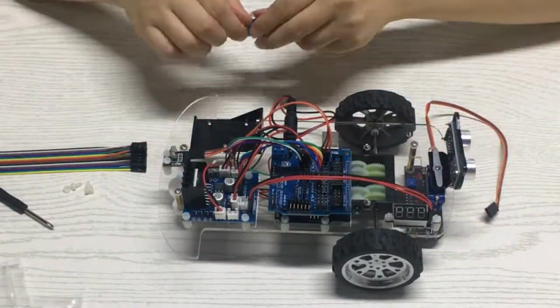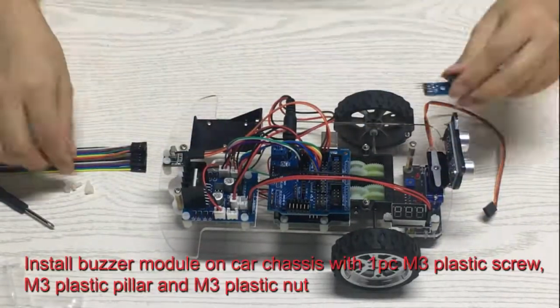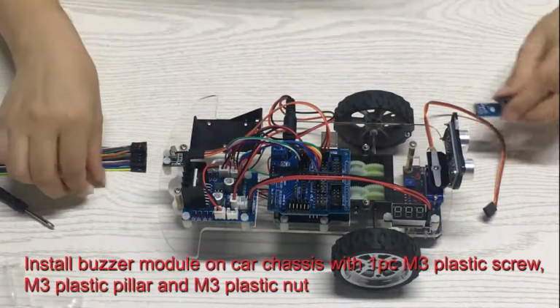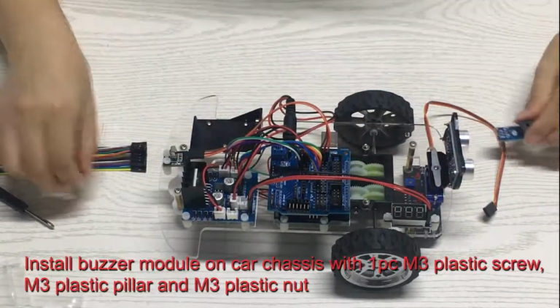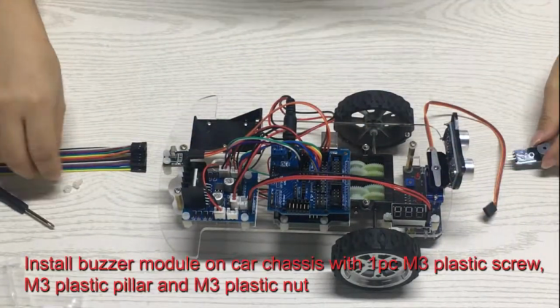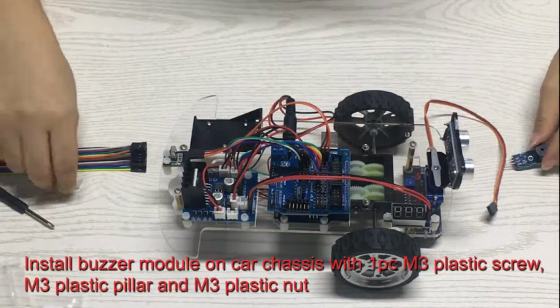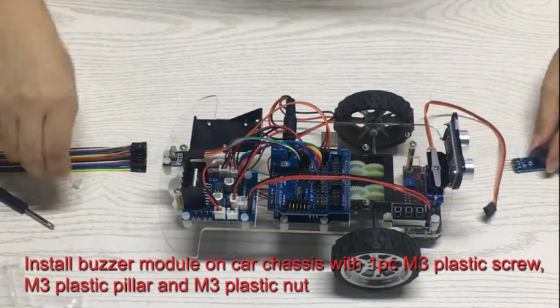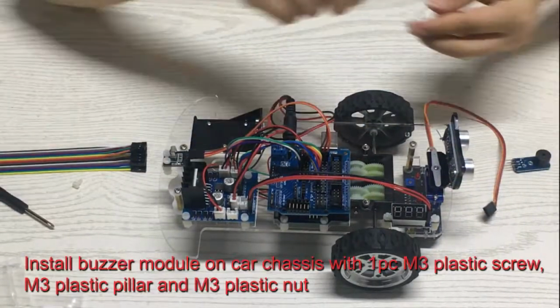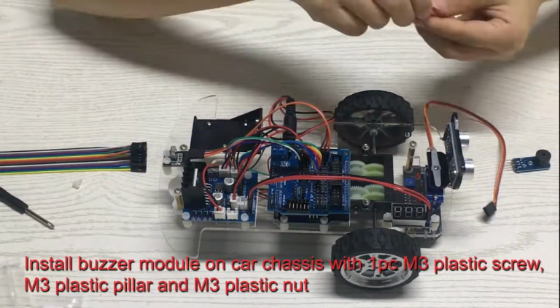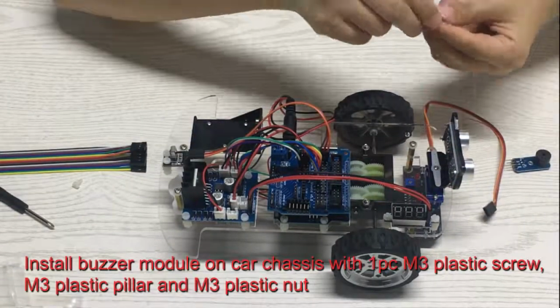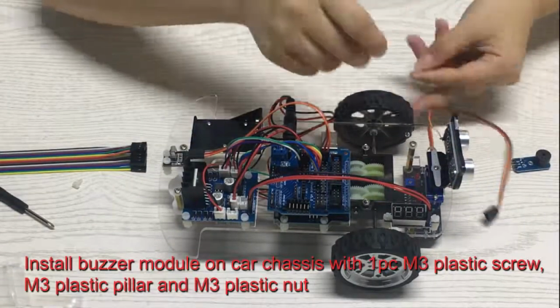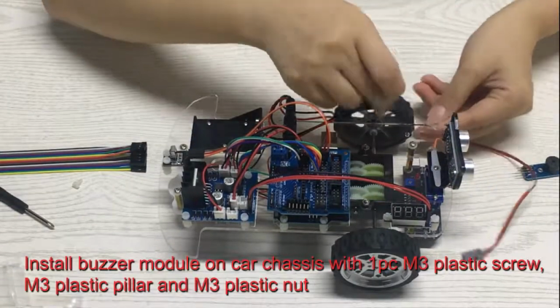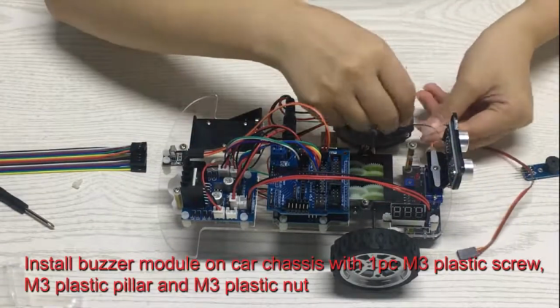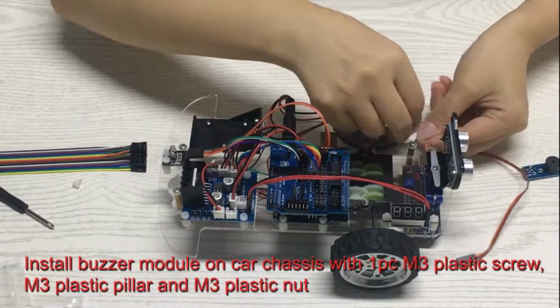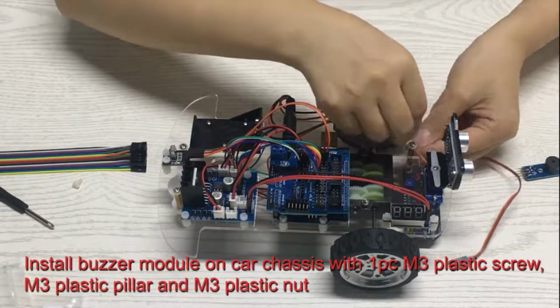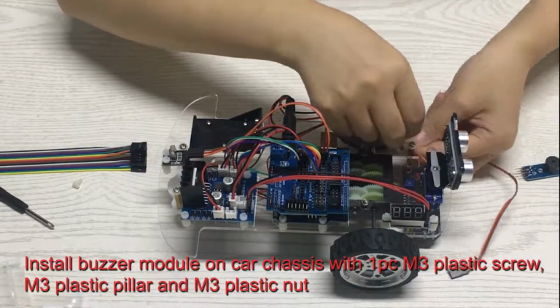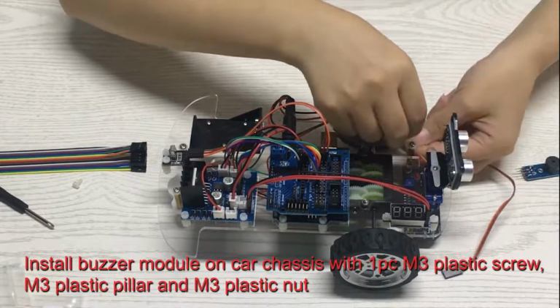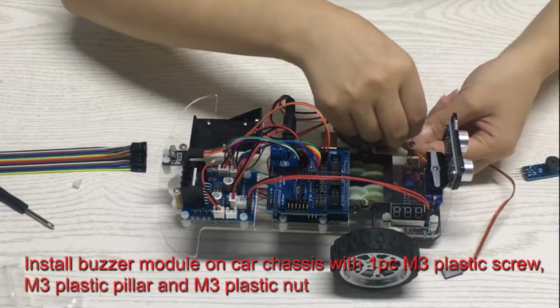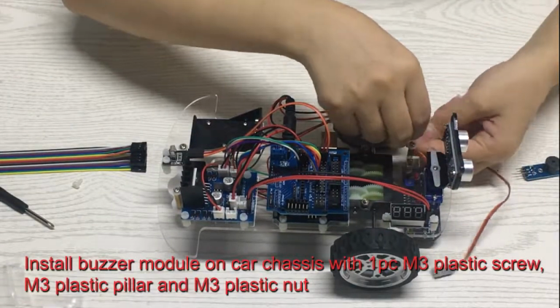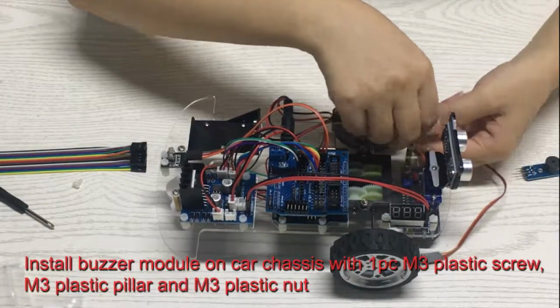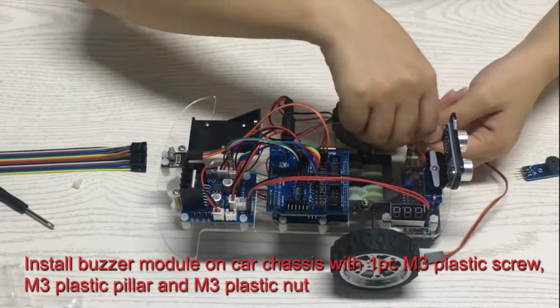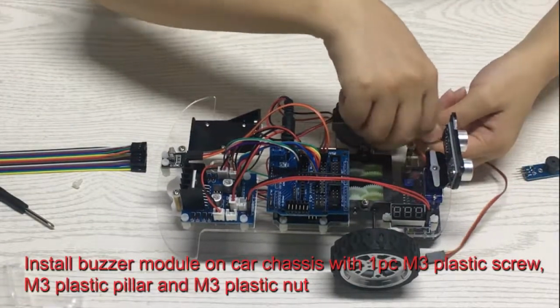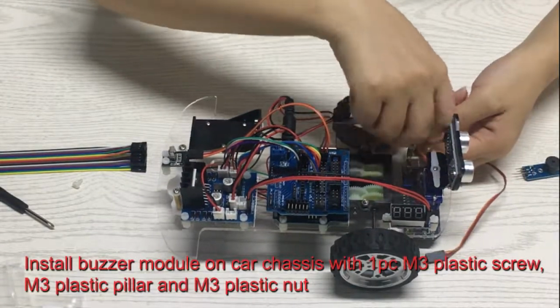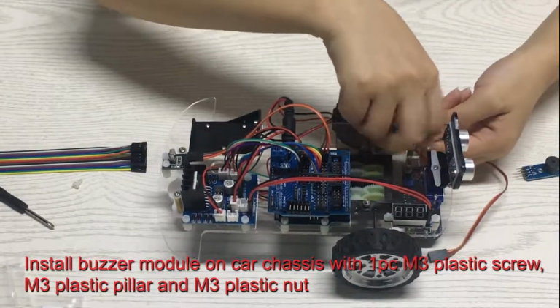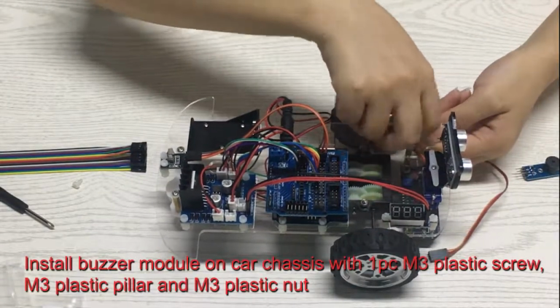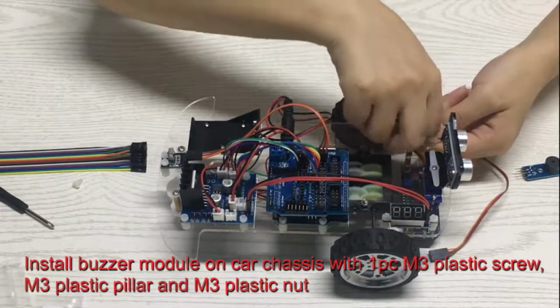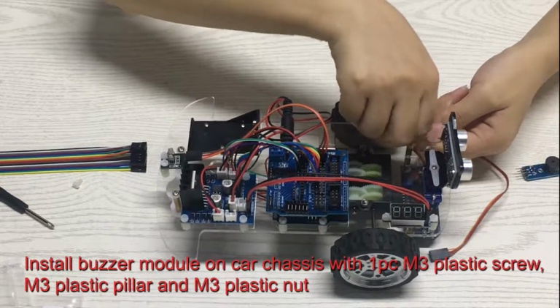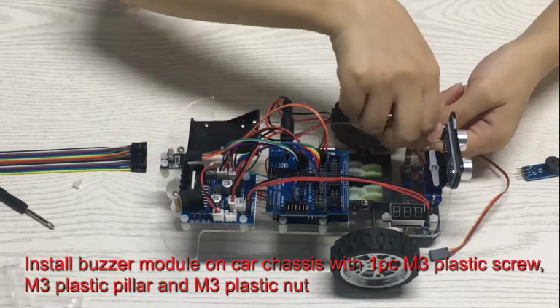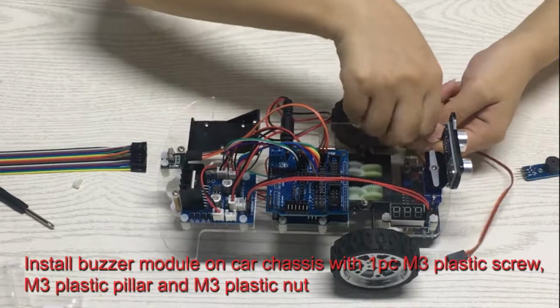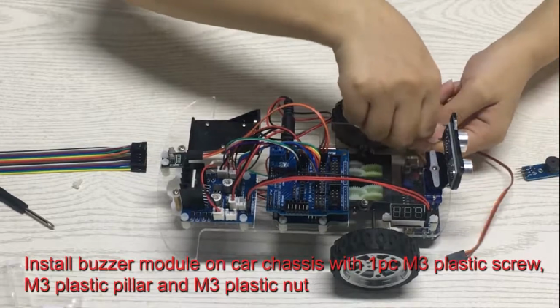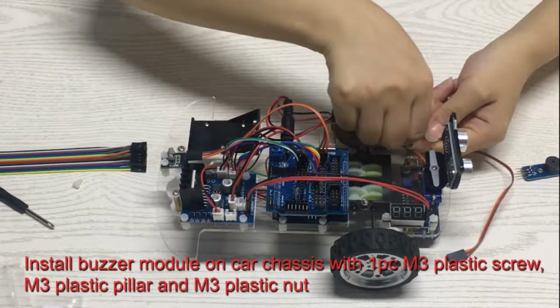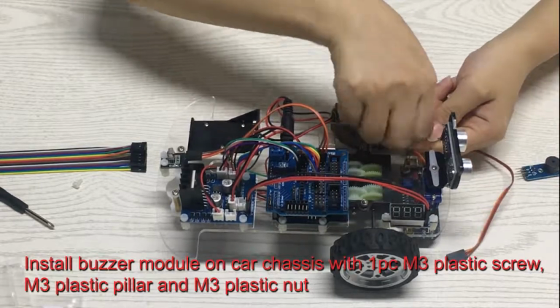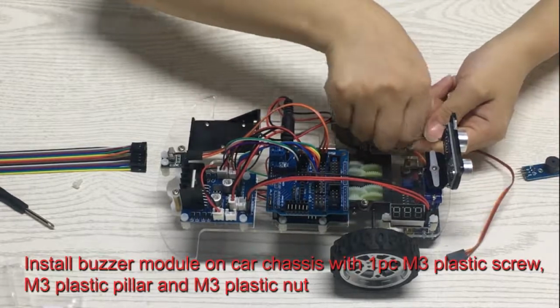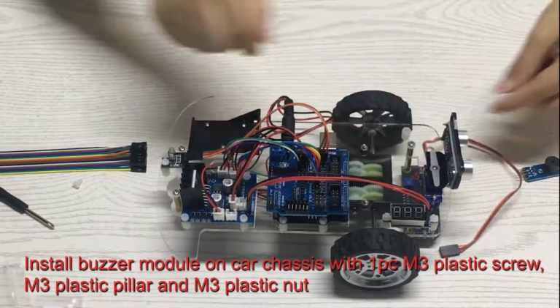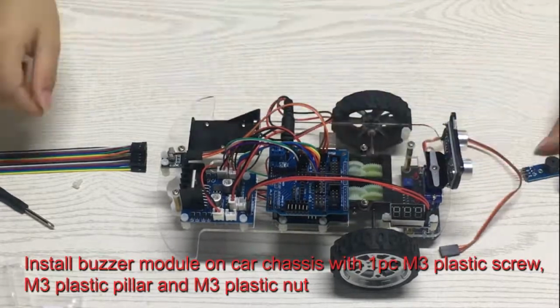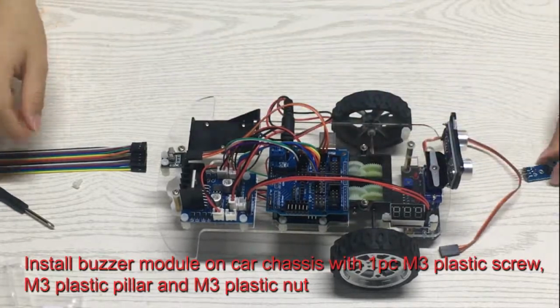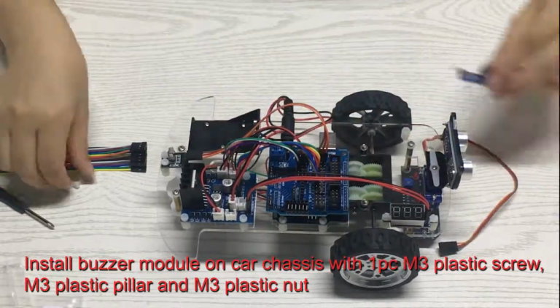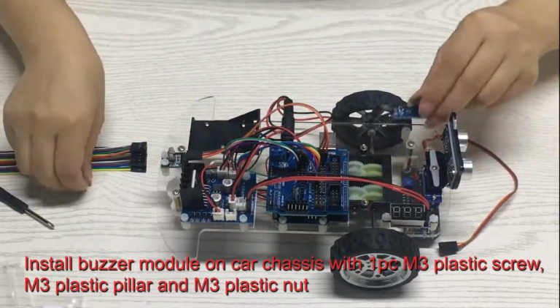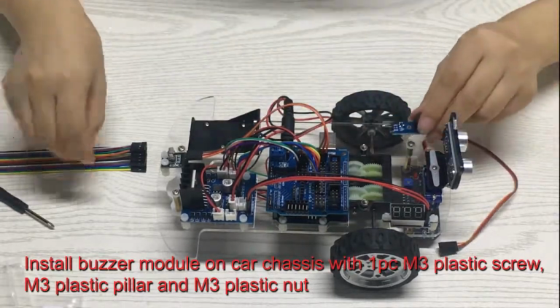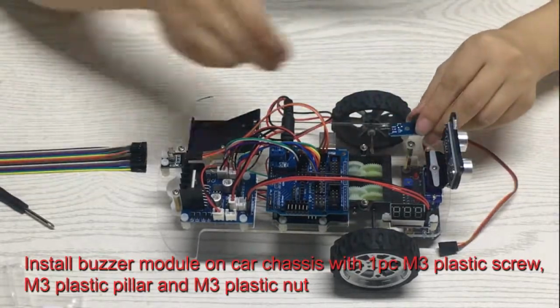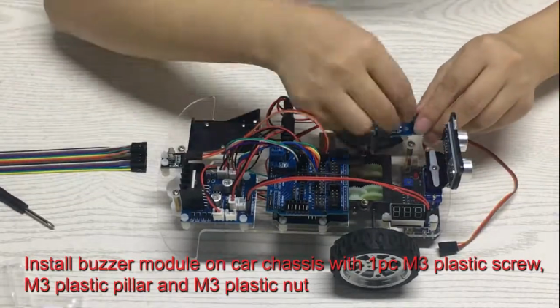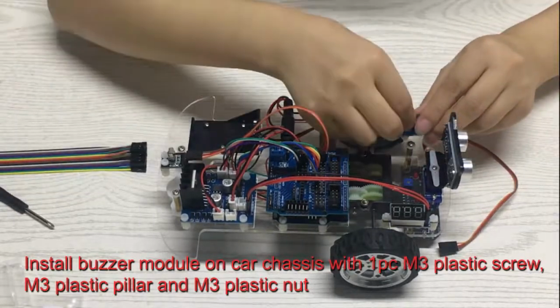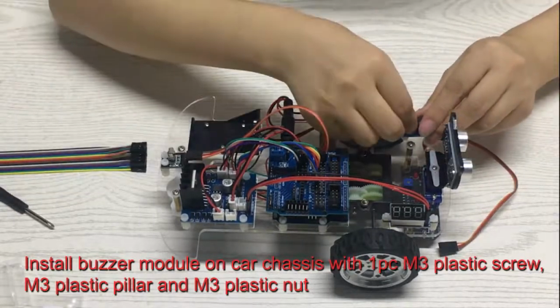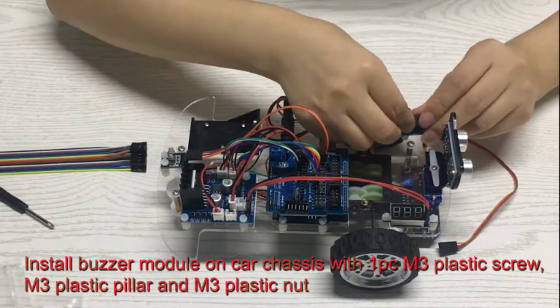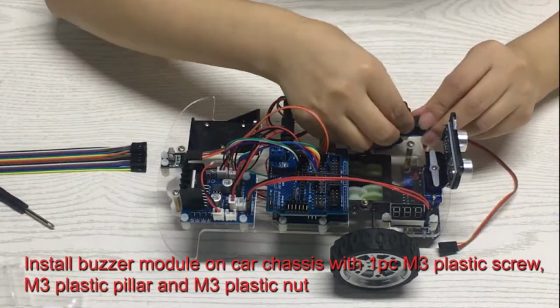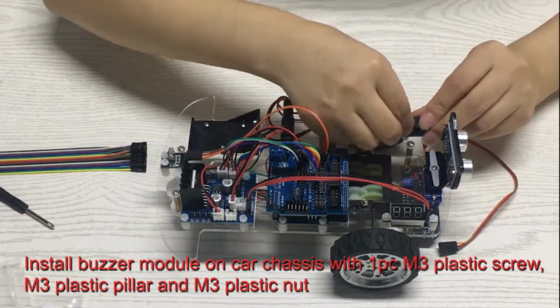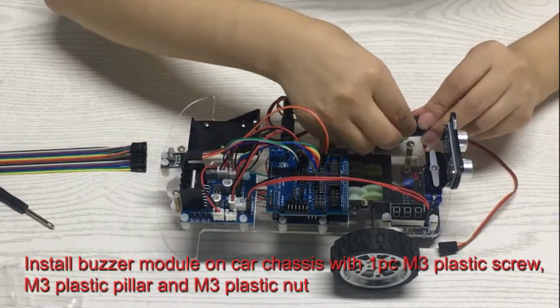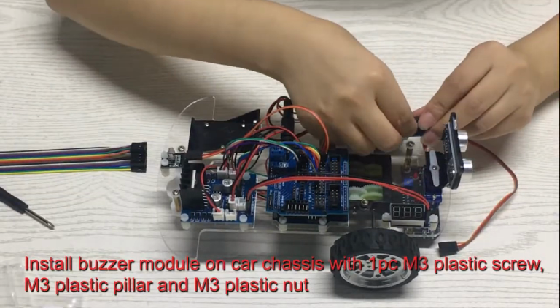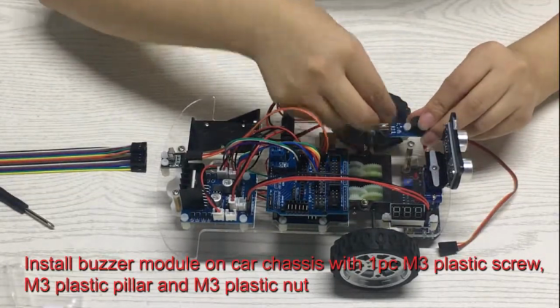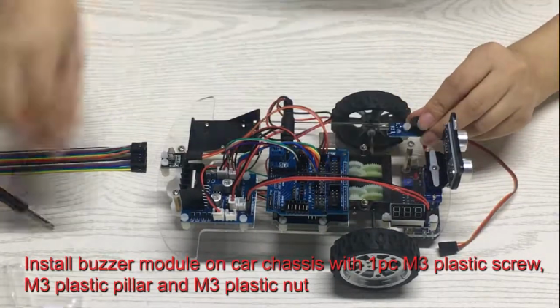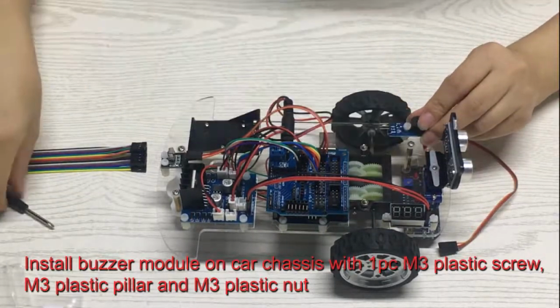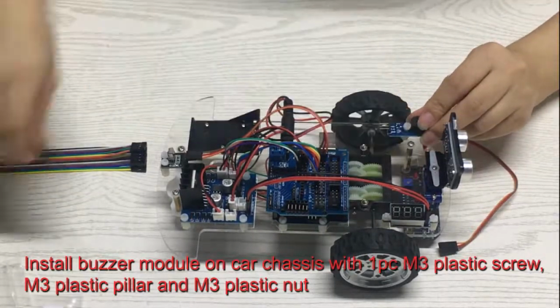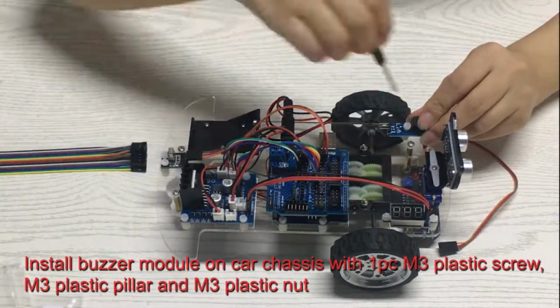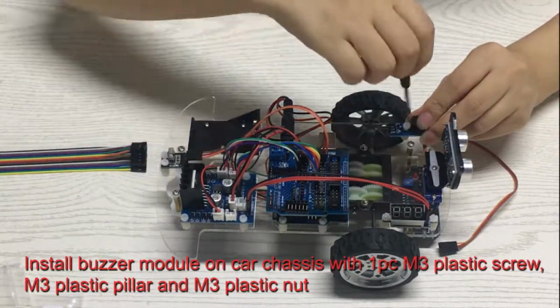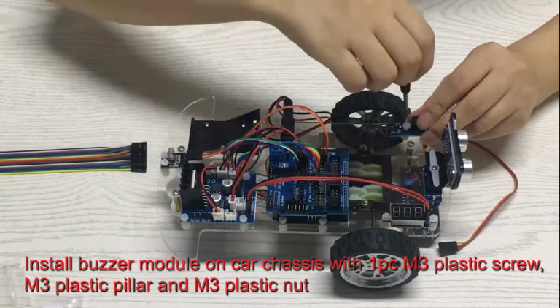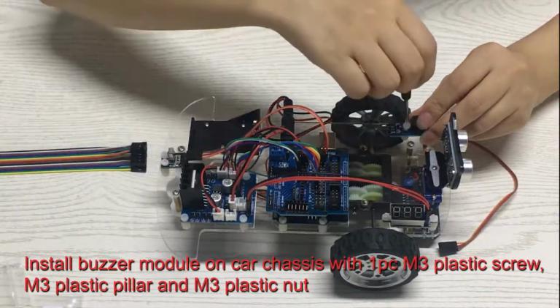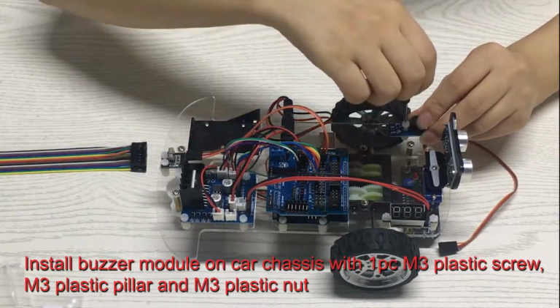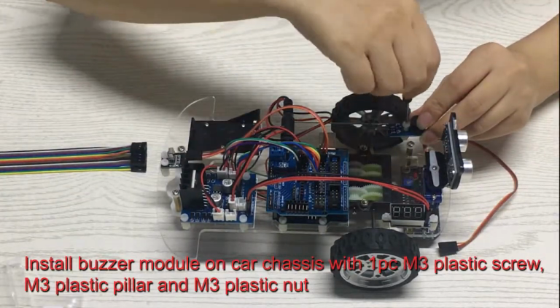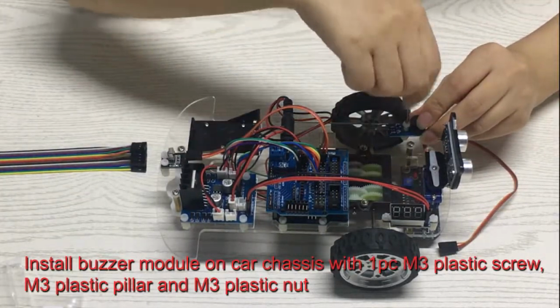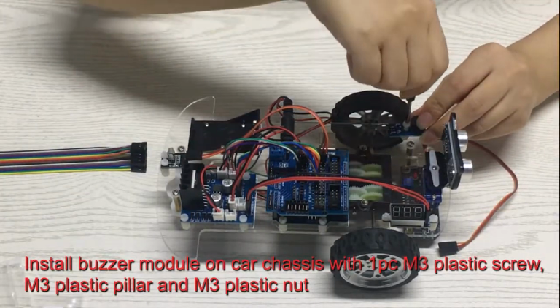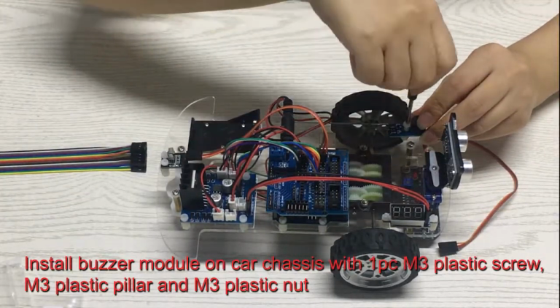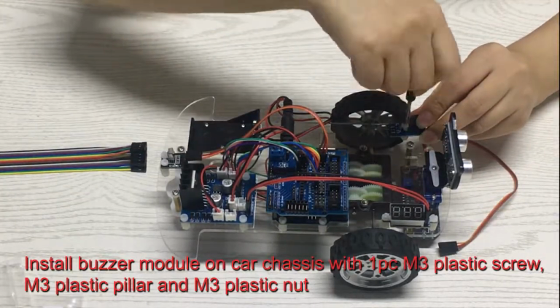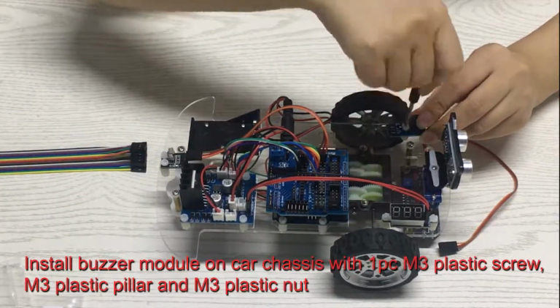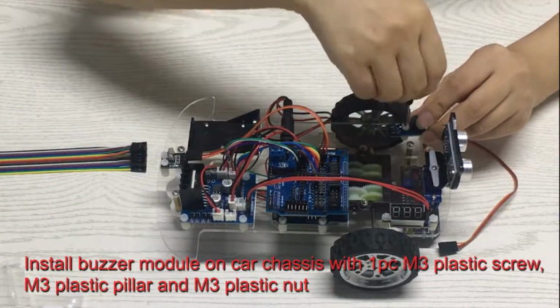Install the buzzer module on the car chassis with one M3 plastic screw, one M3 plastic pillar, and one M3 plastic nut.